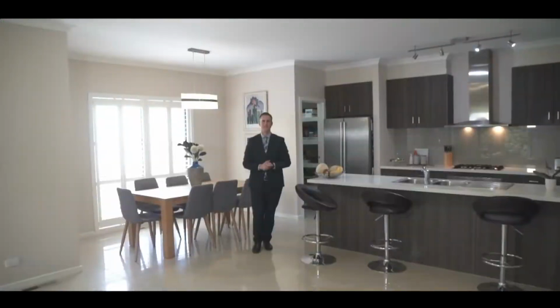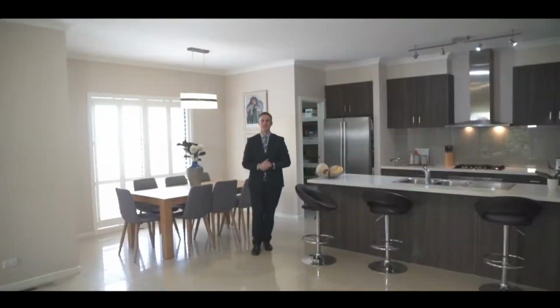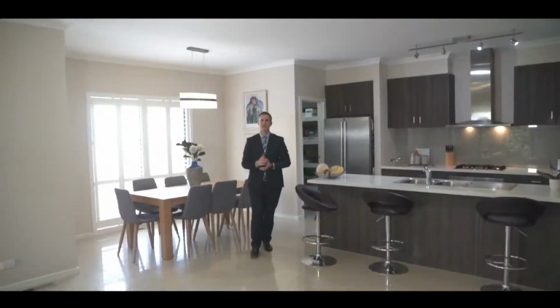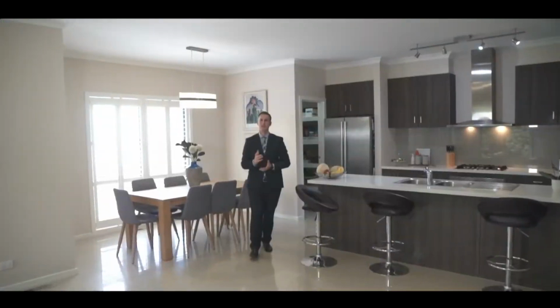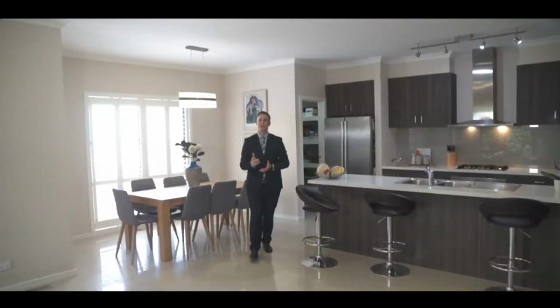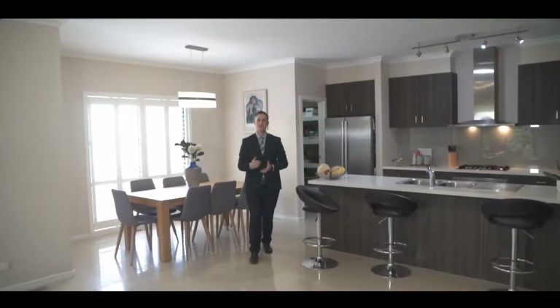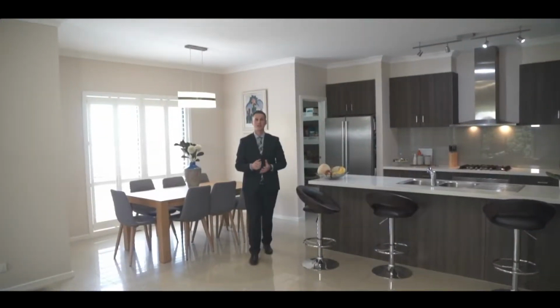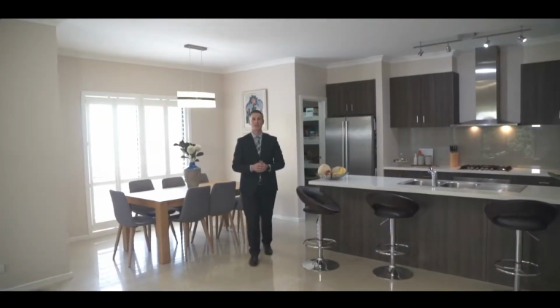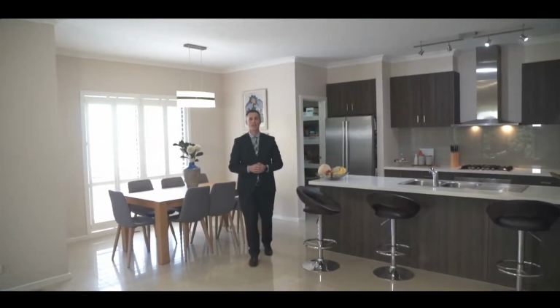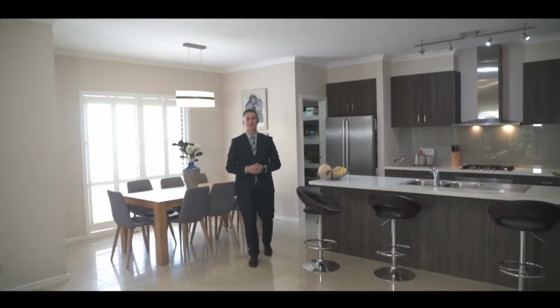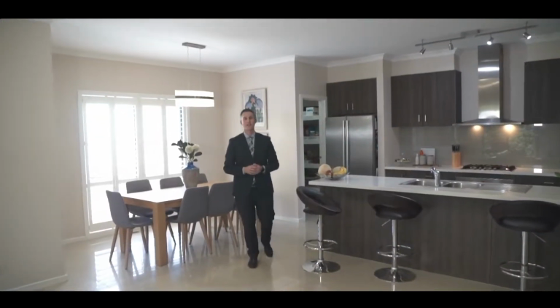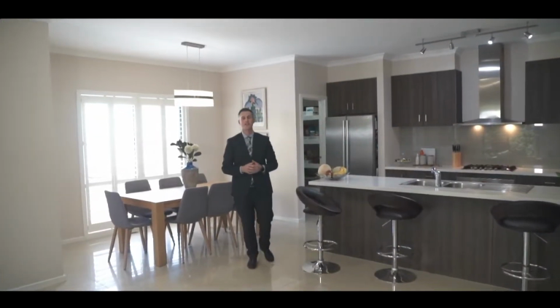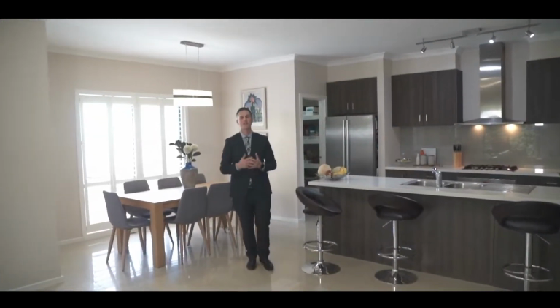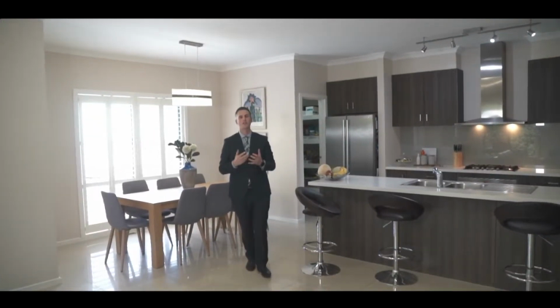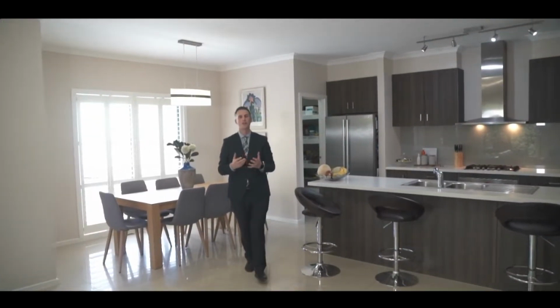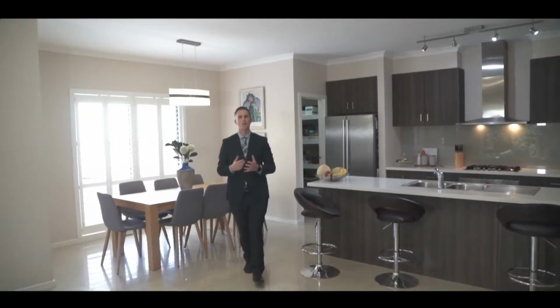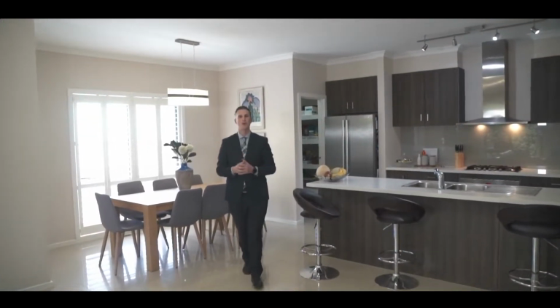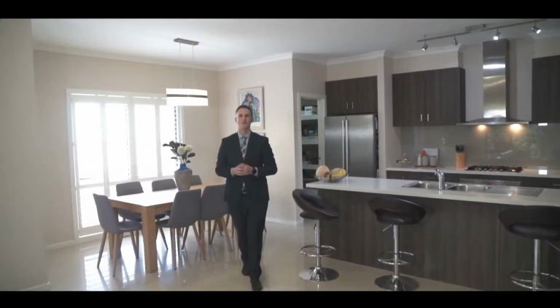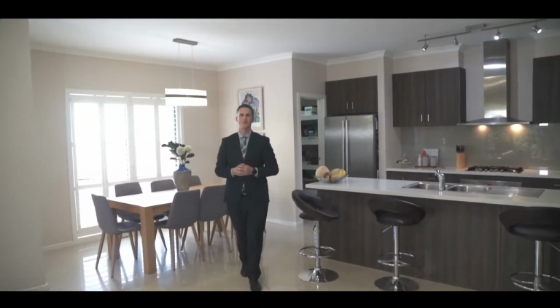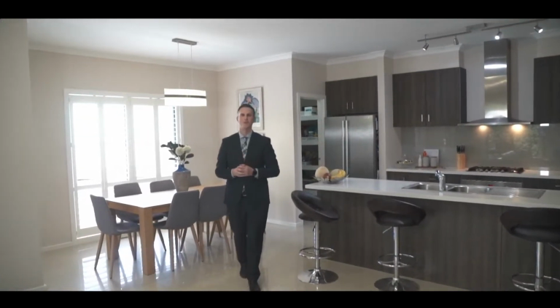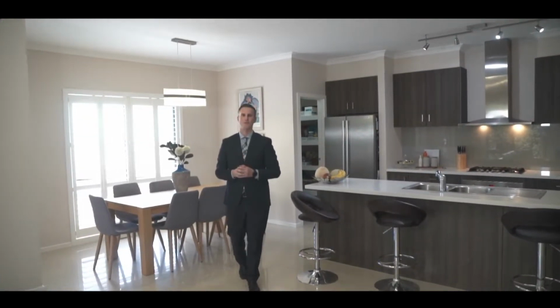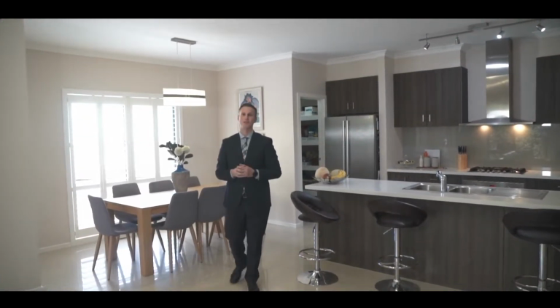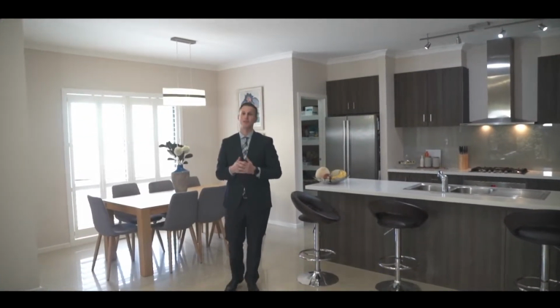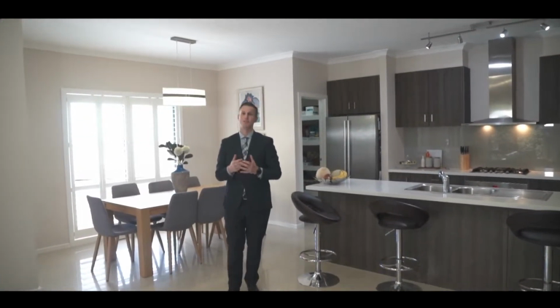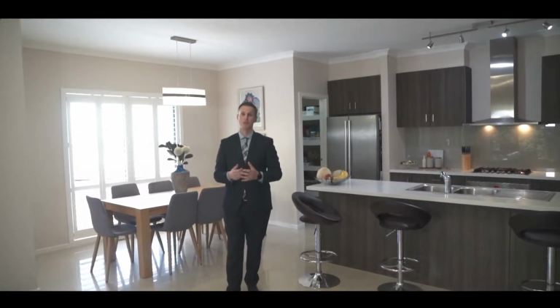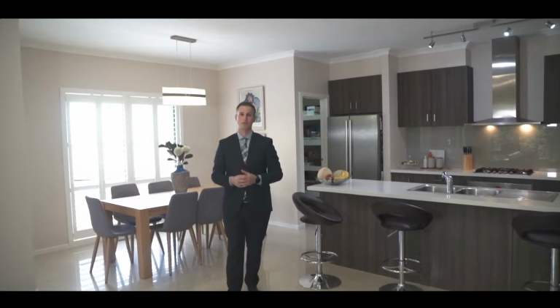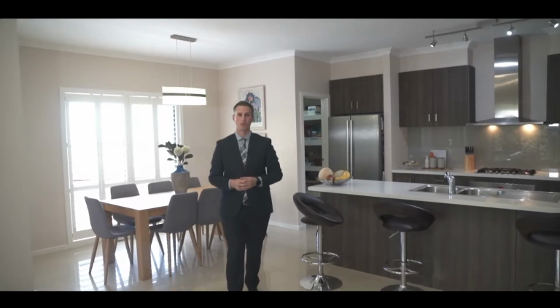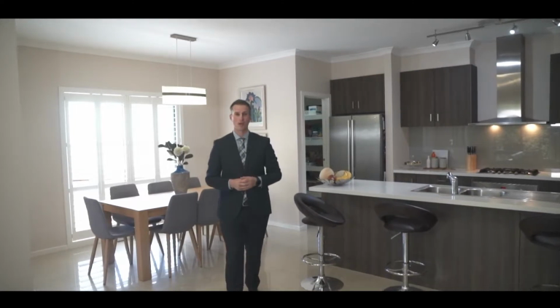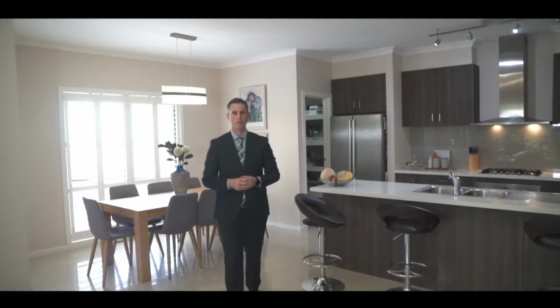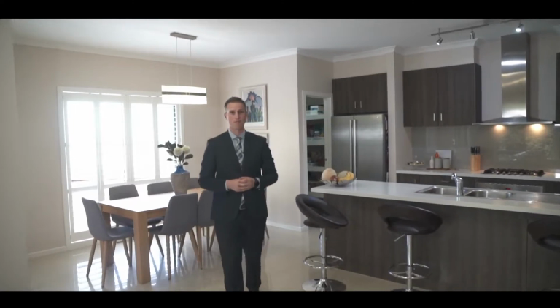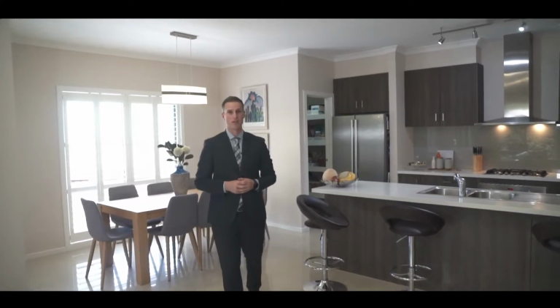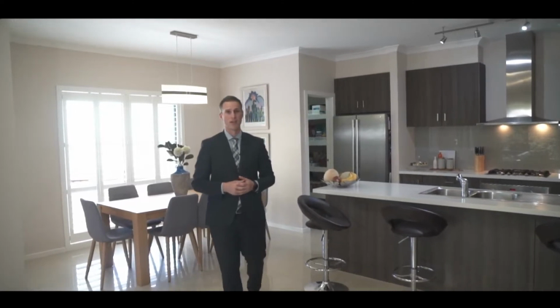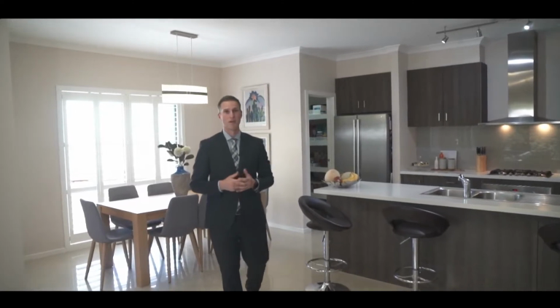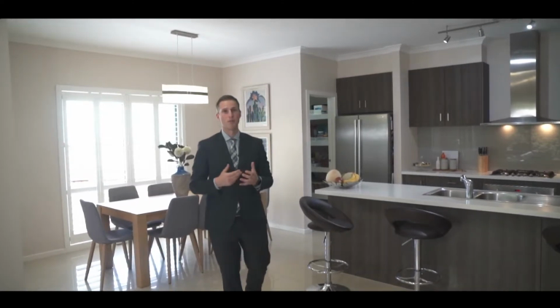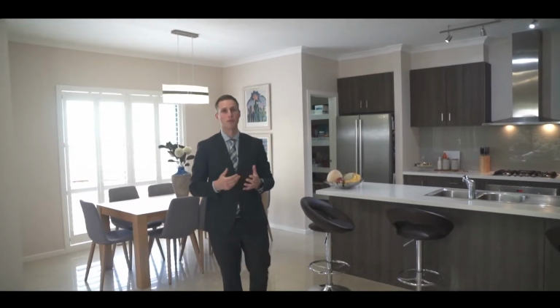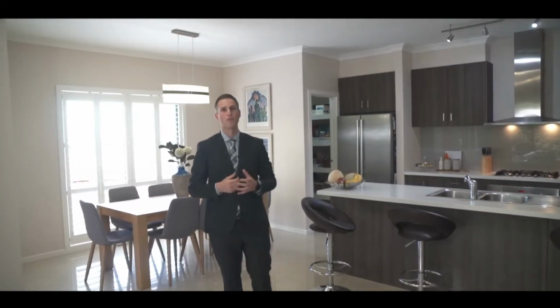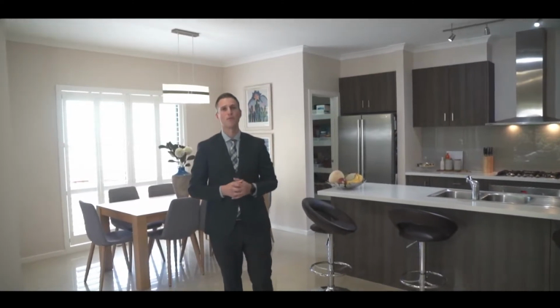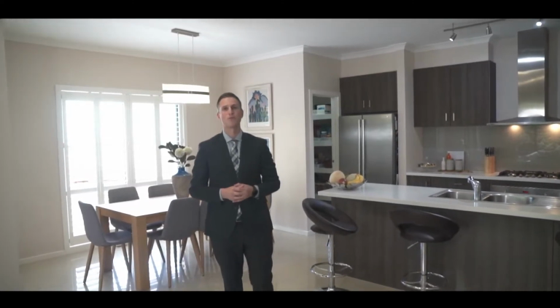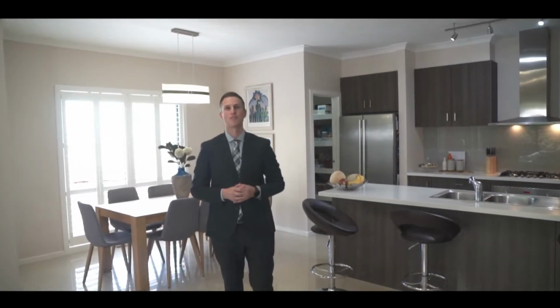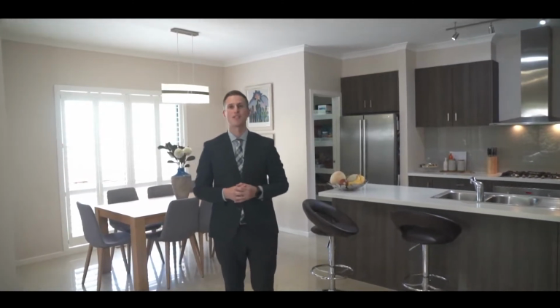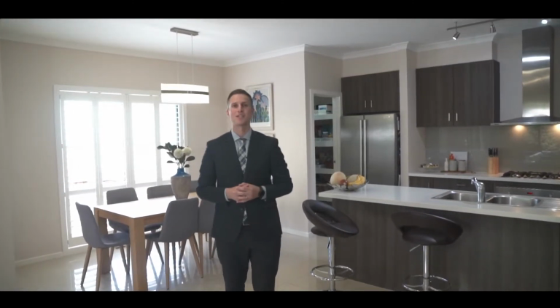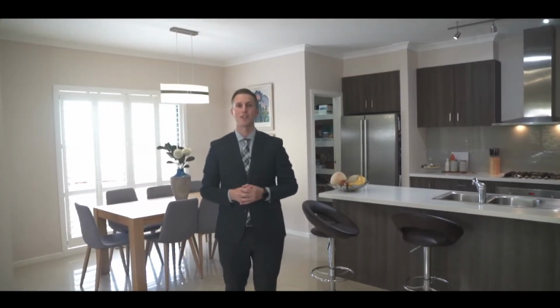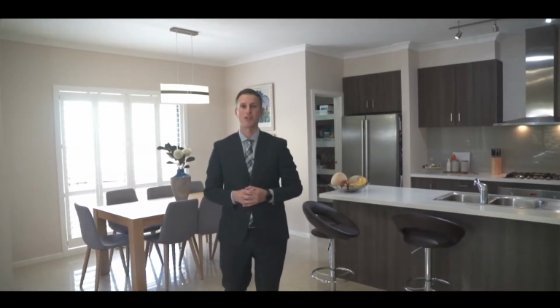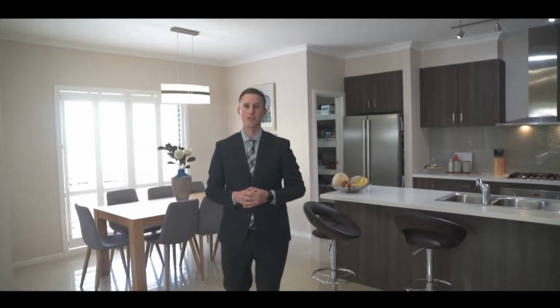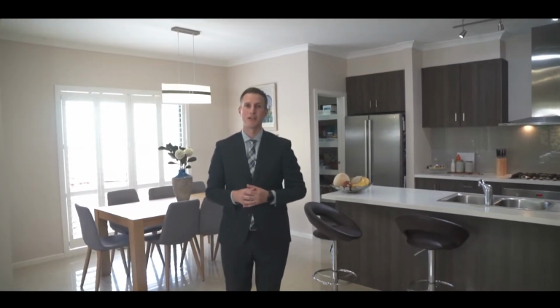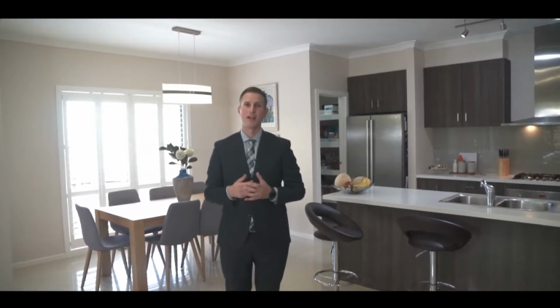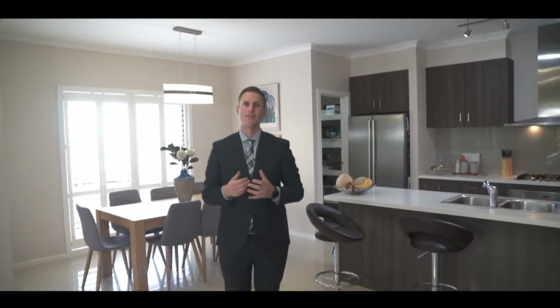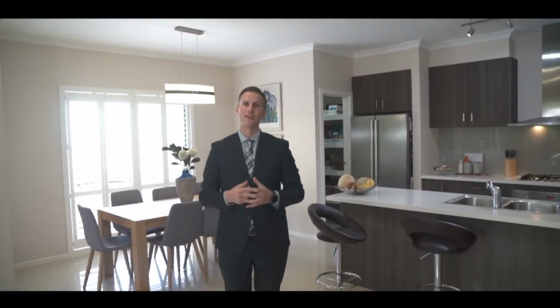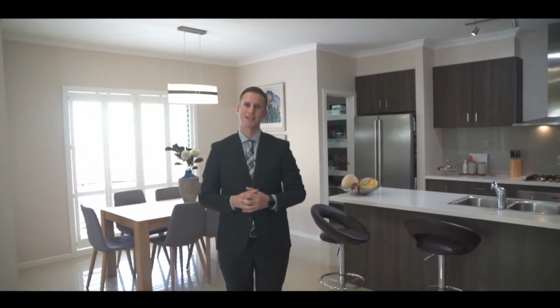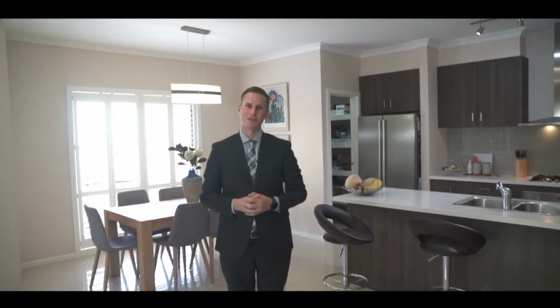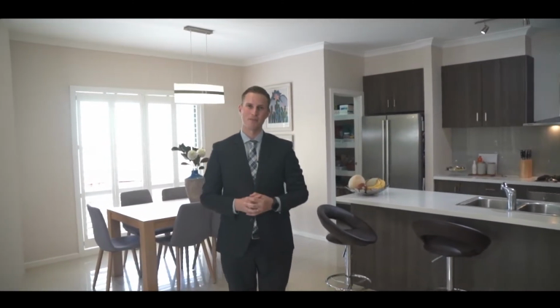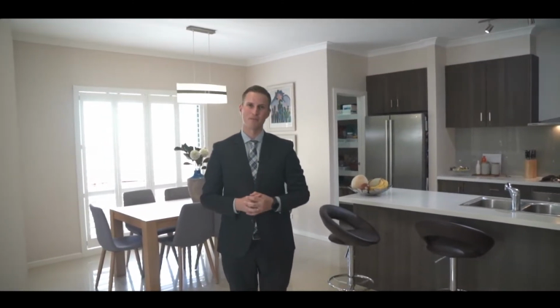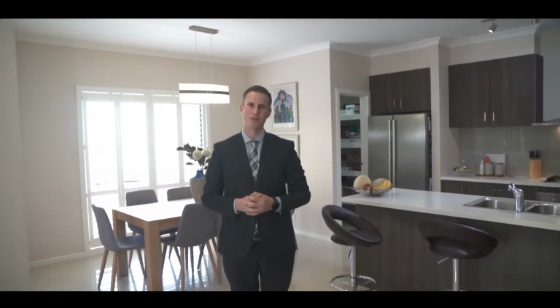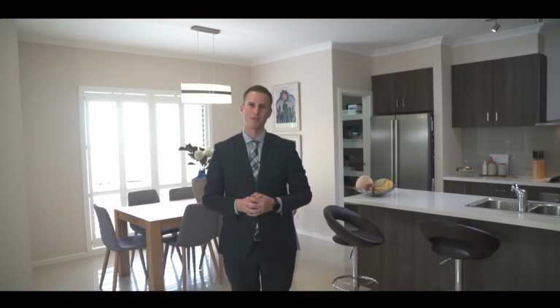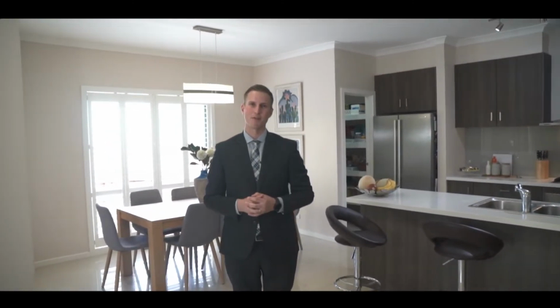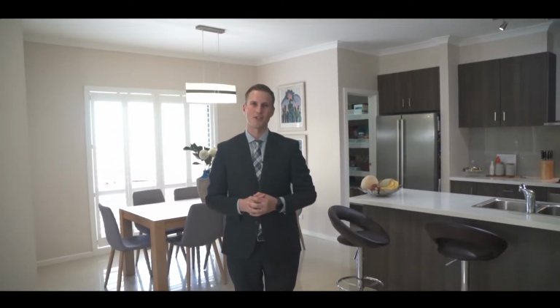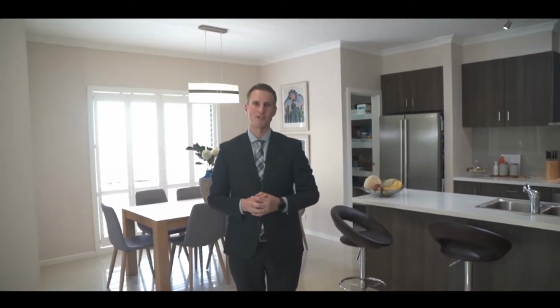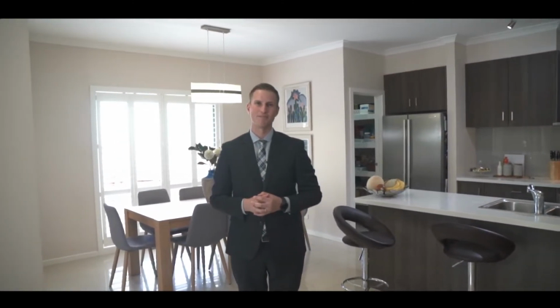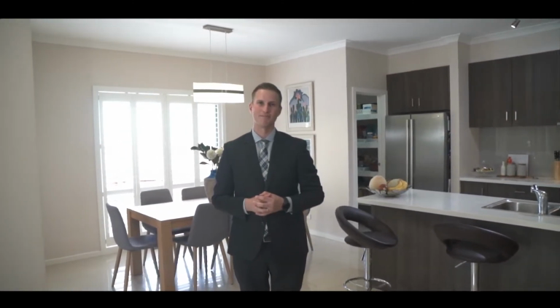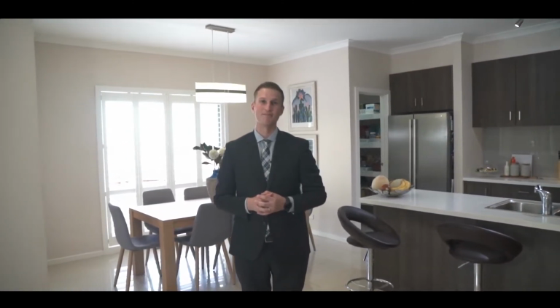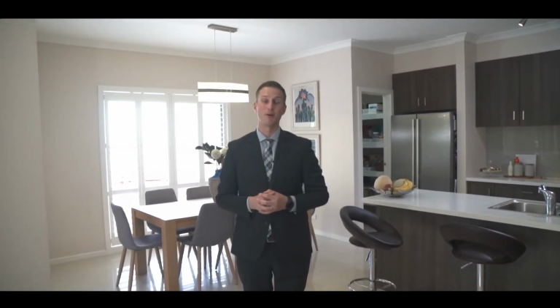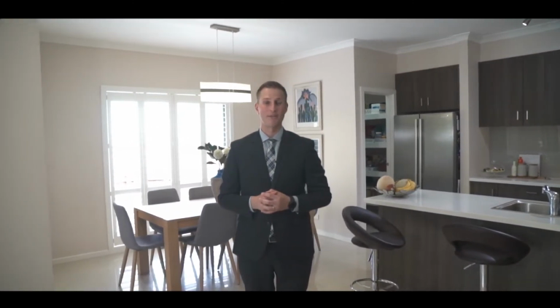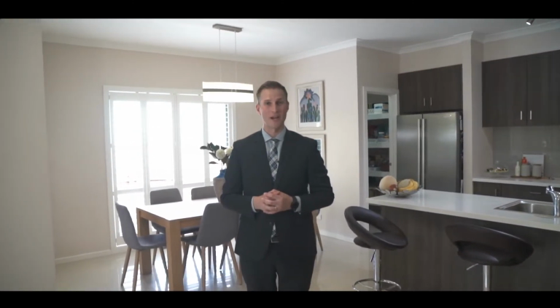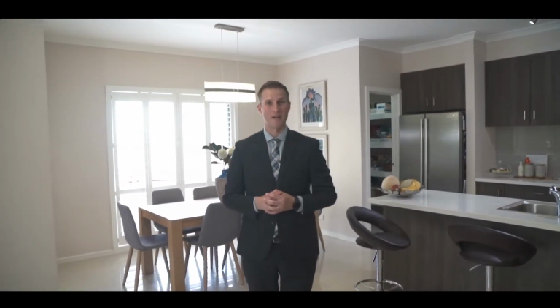So as you can see there is so much to offer with this beautiful home and we look forward to assisting you at the next Open for Inspection. Bye for now.